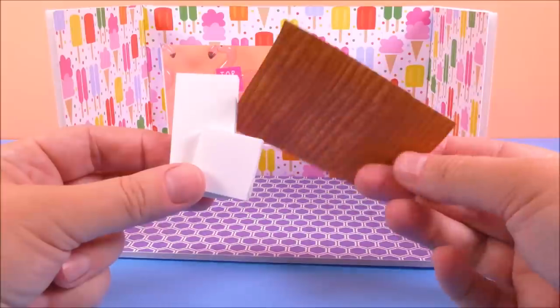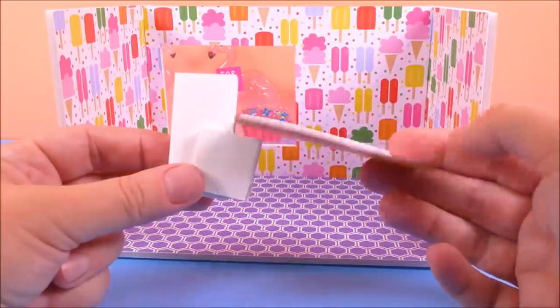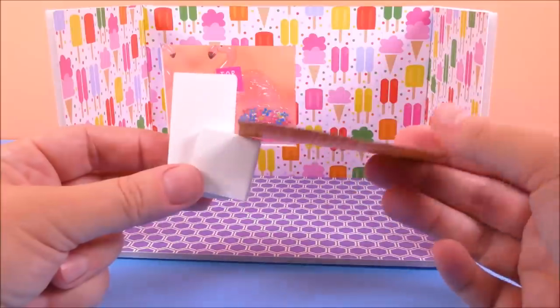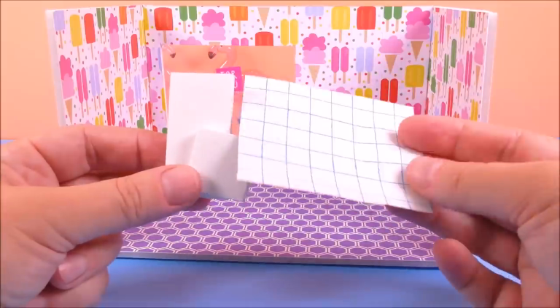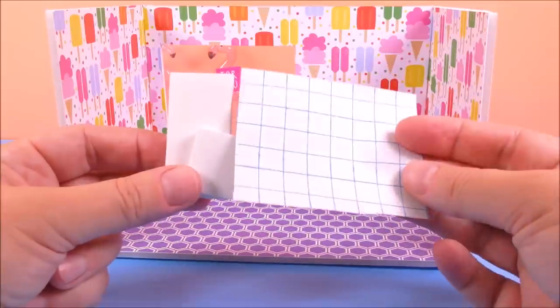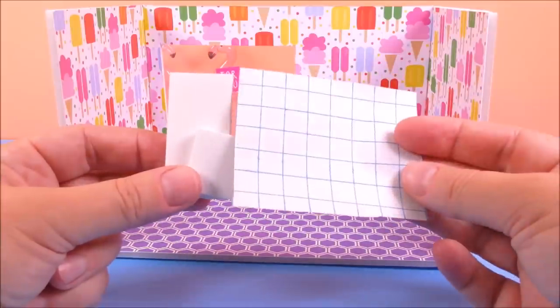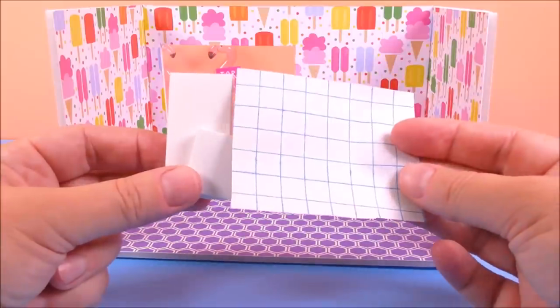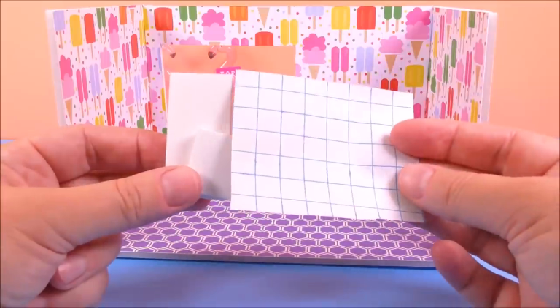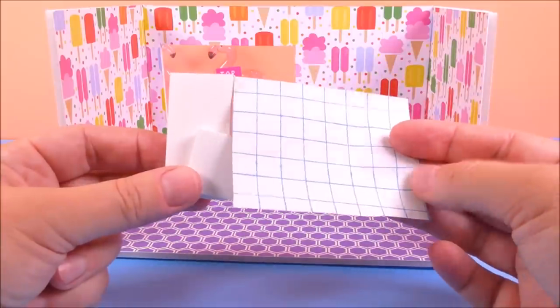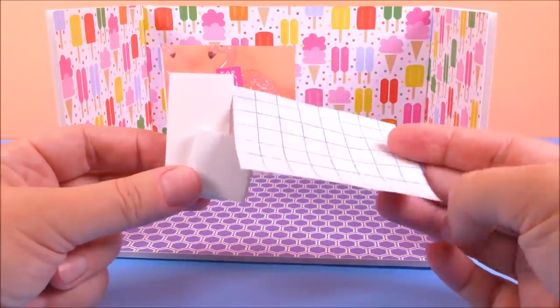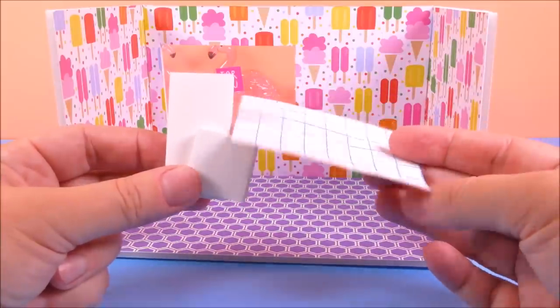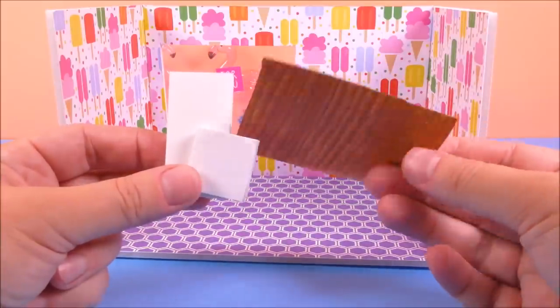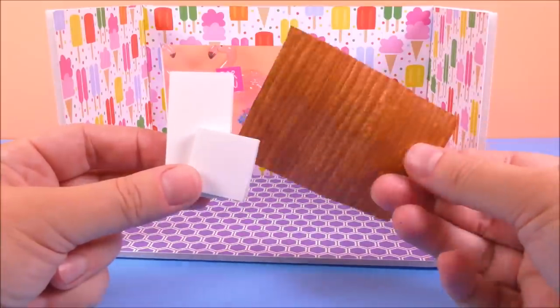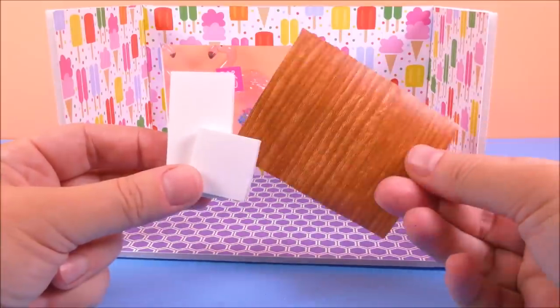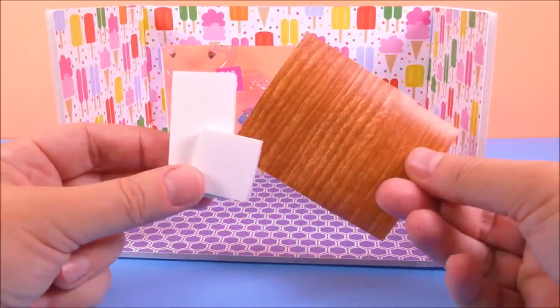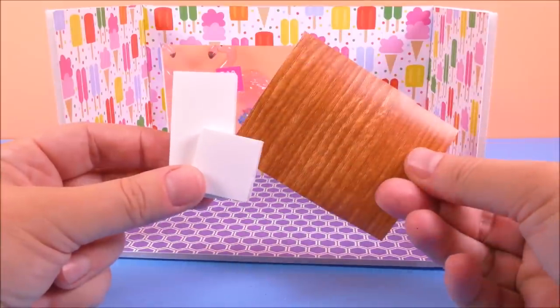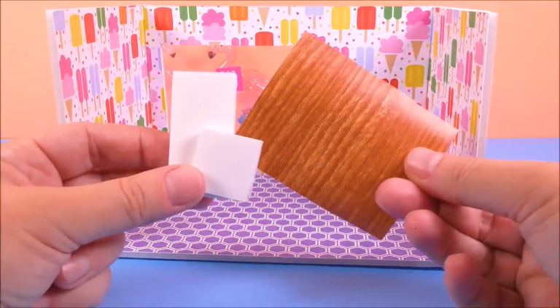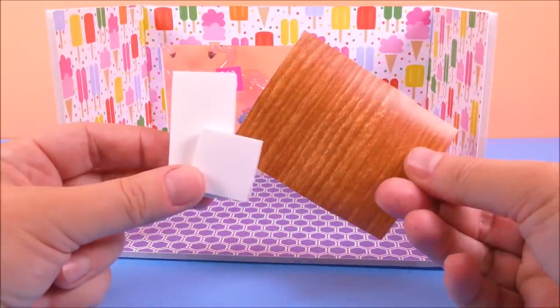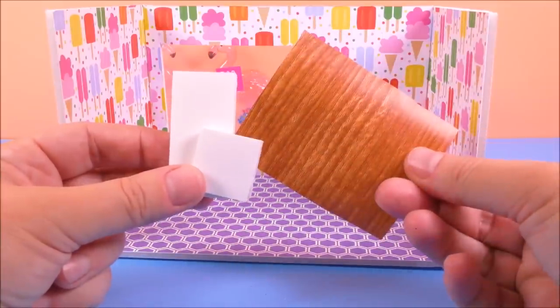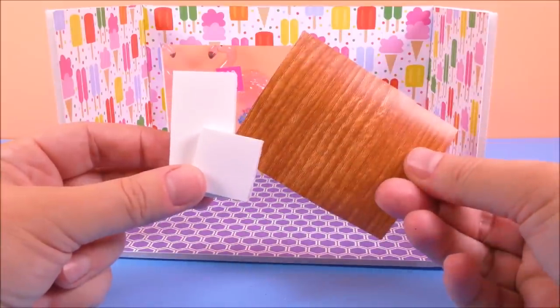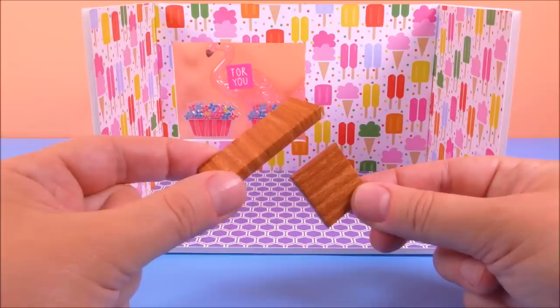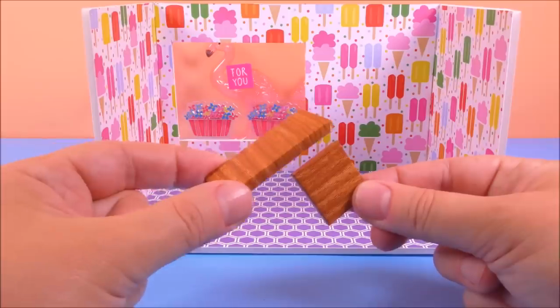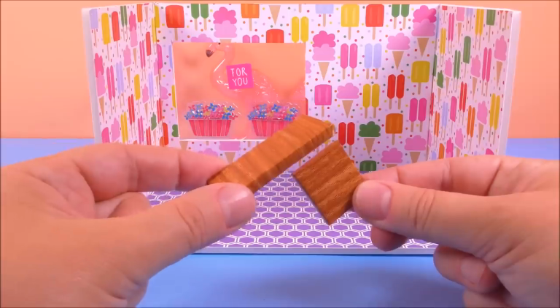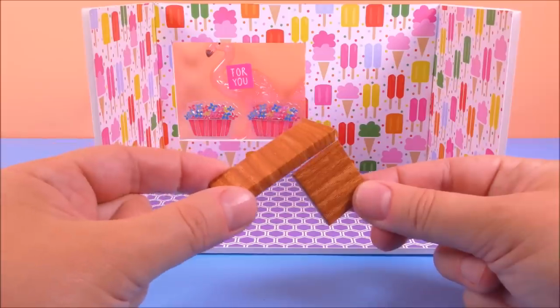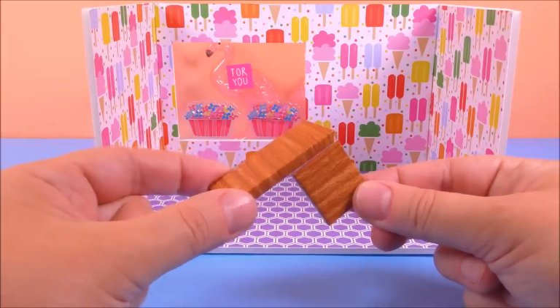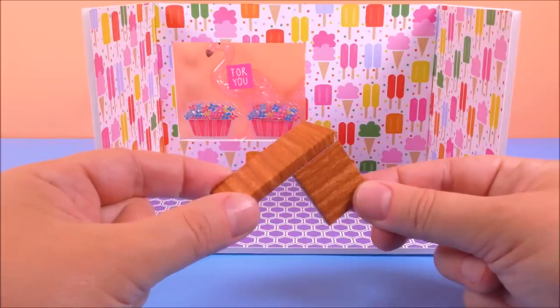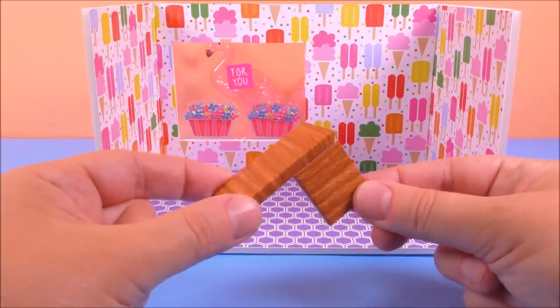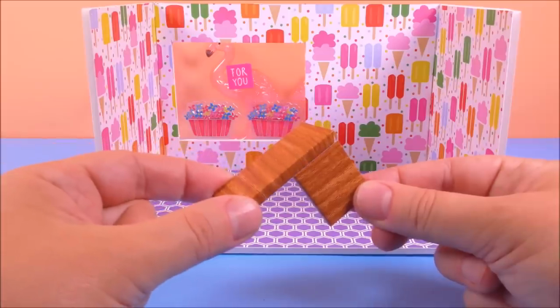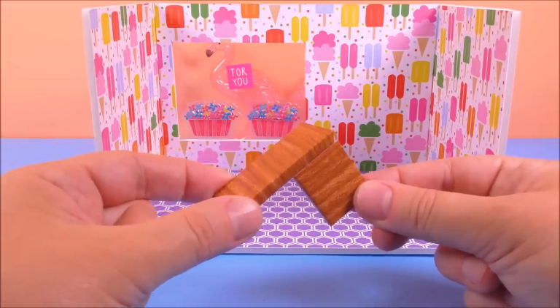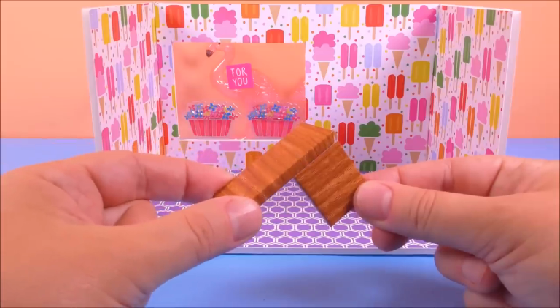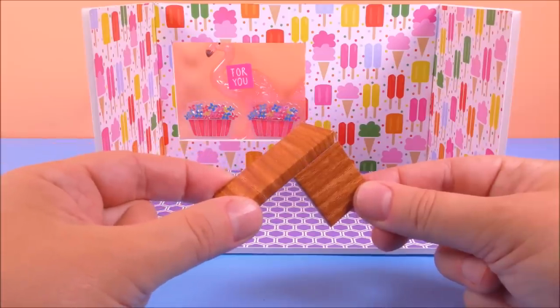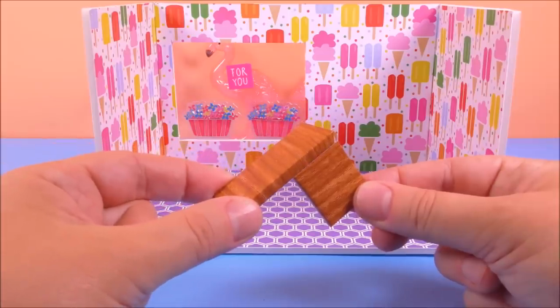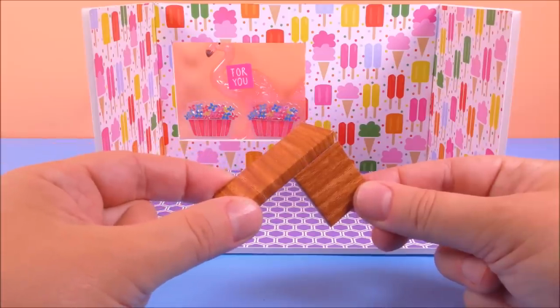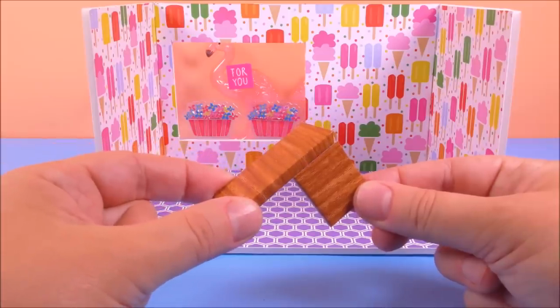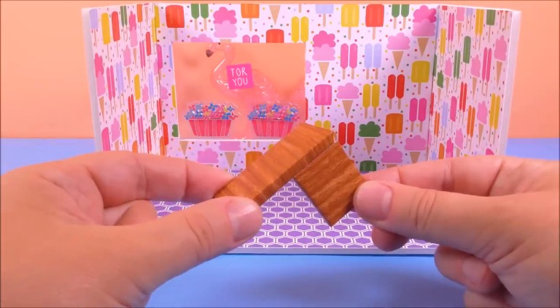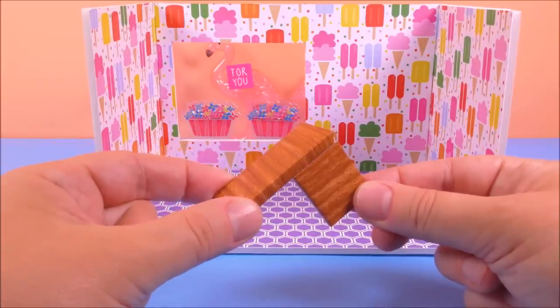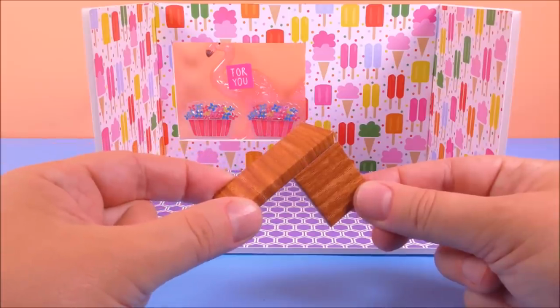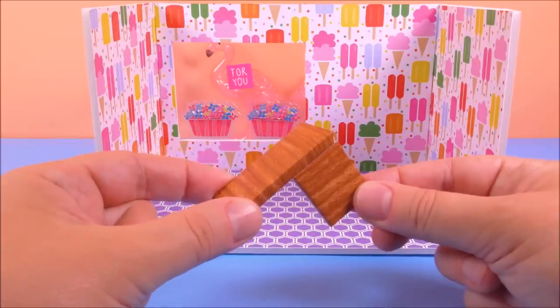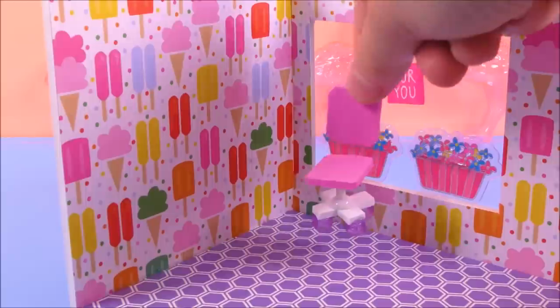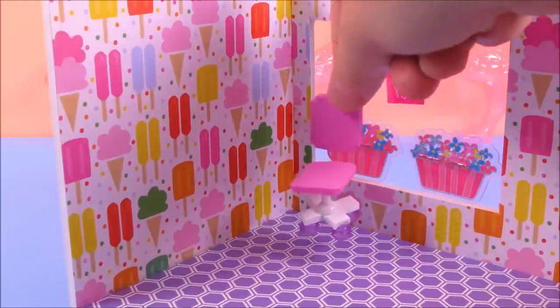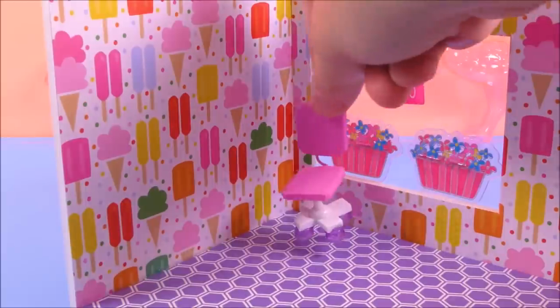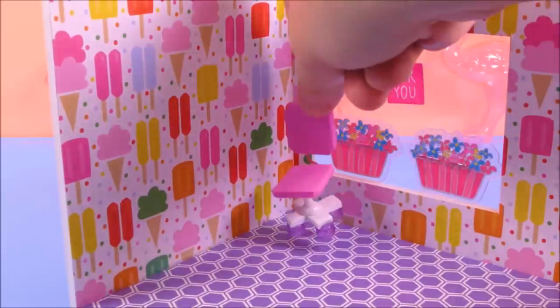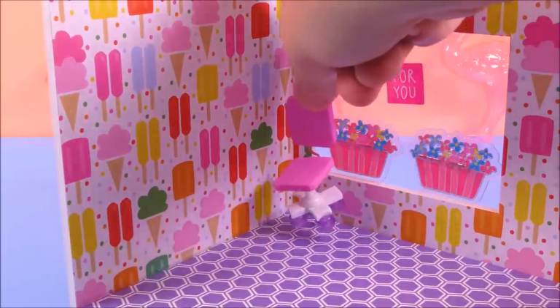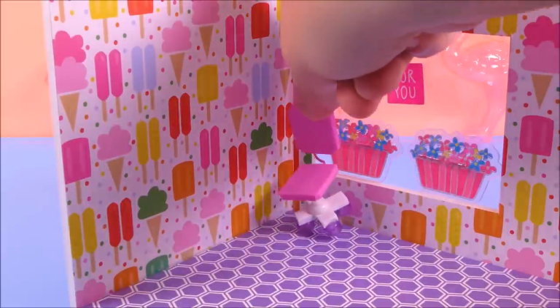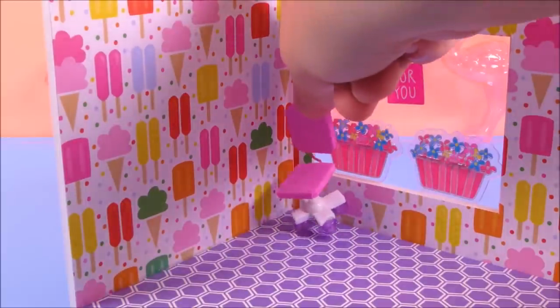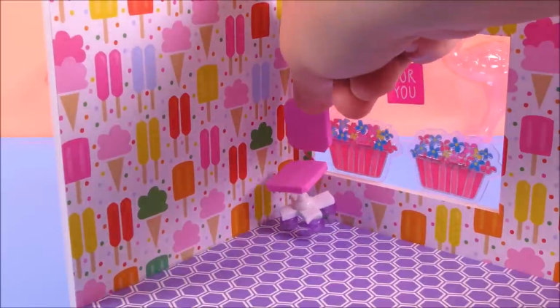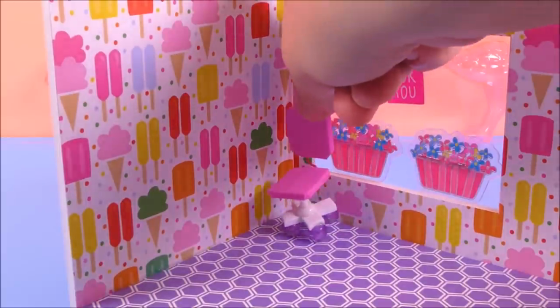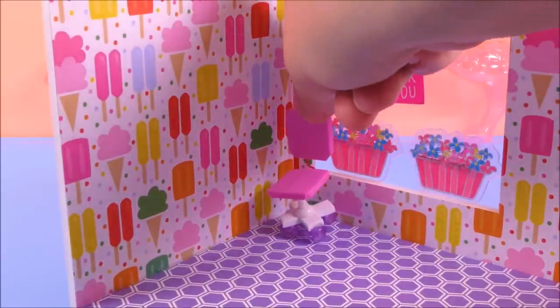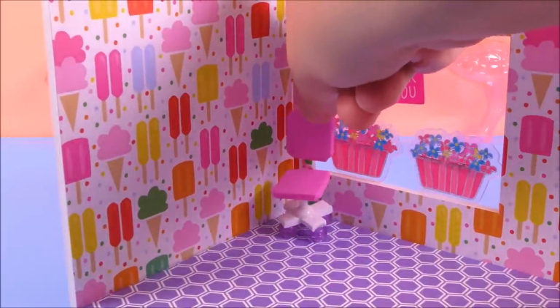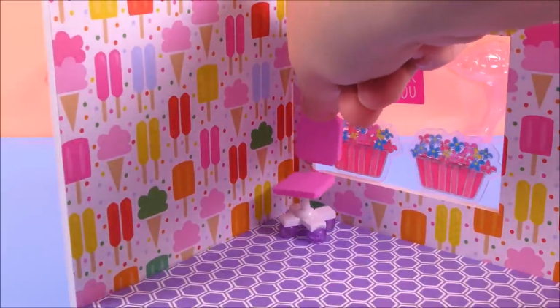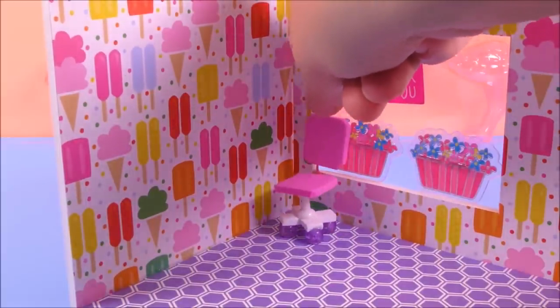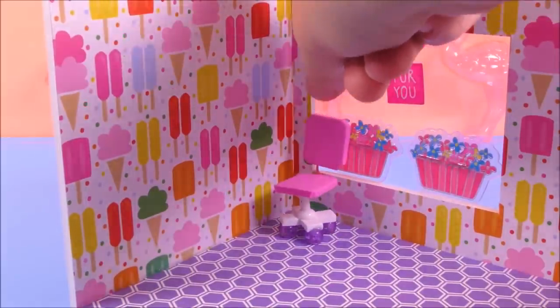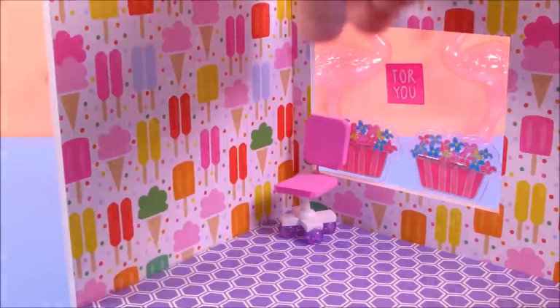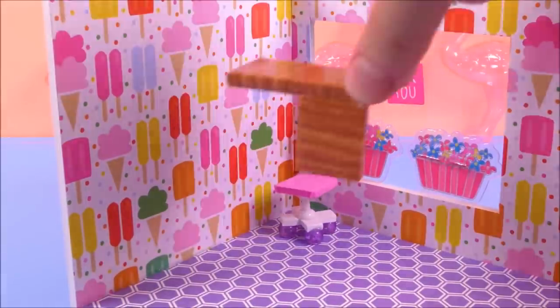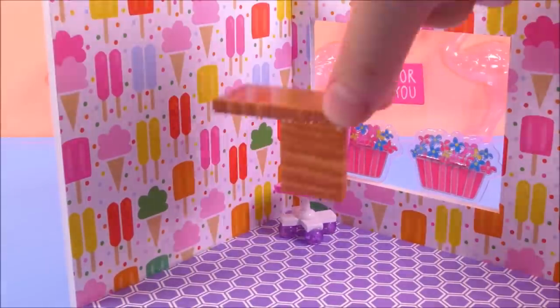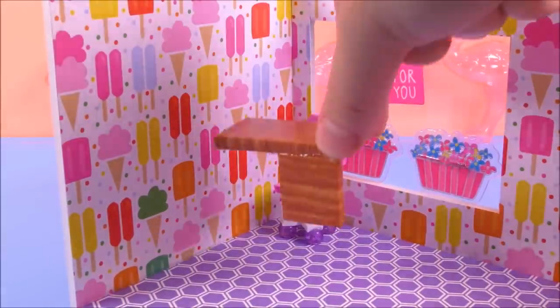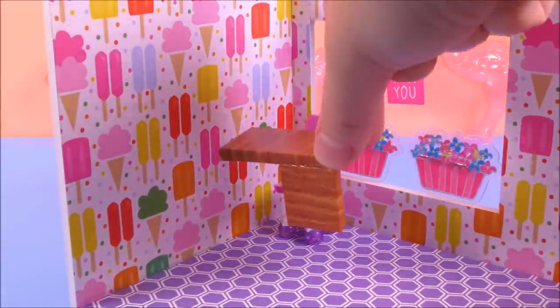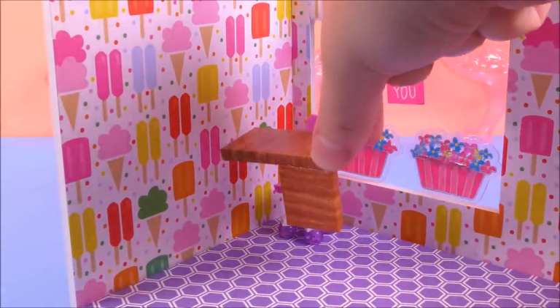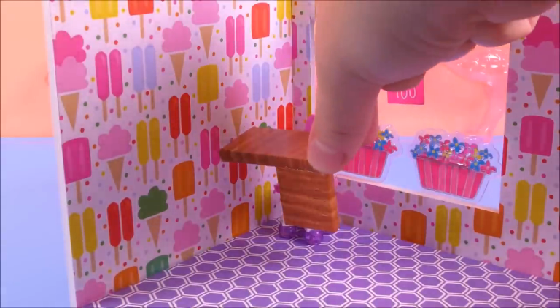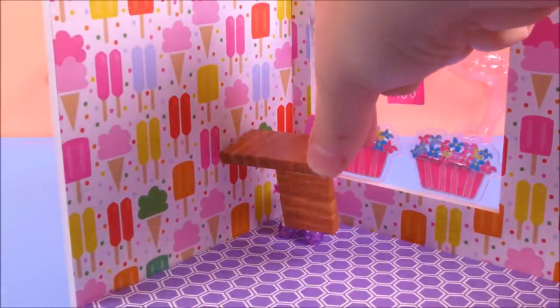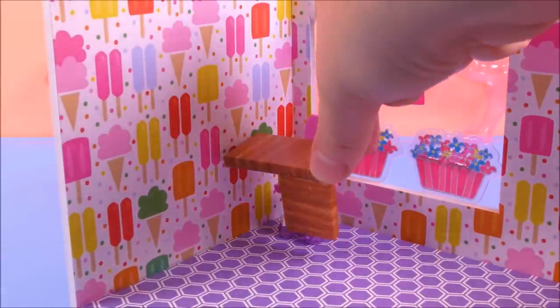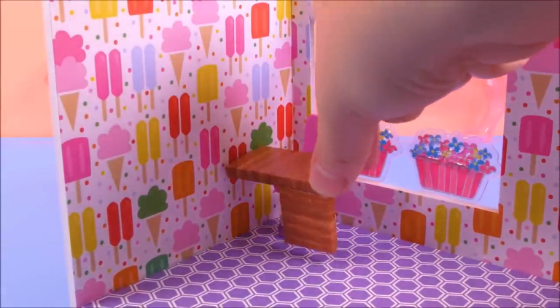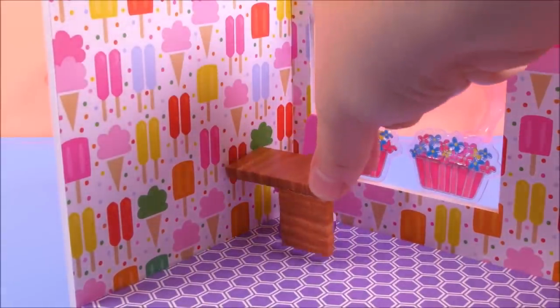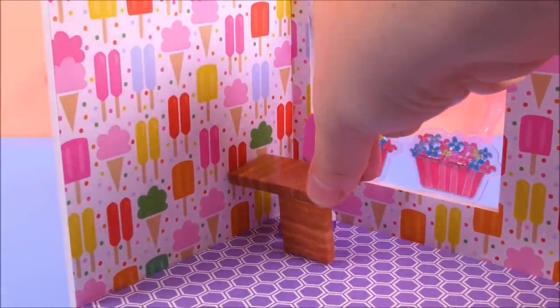For the table I used a foam board and contact paper. The chair is from my previous tutorial.